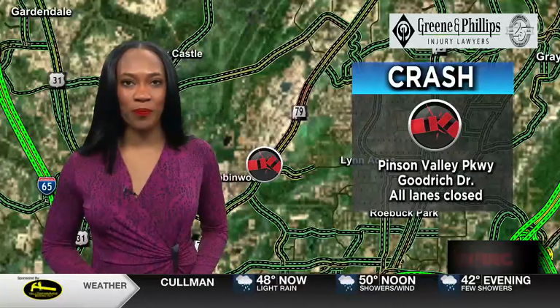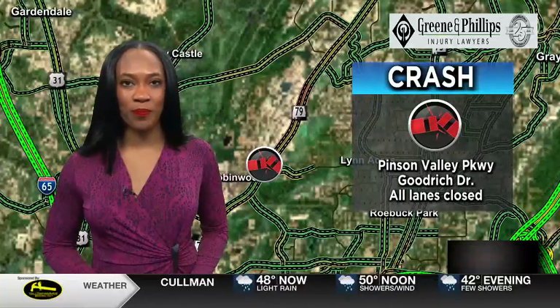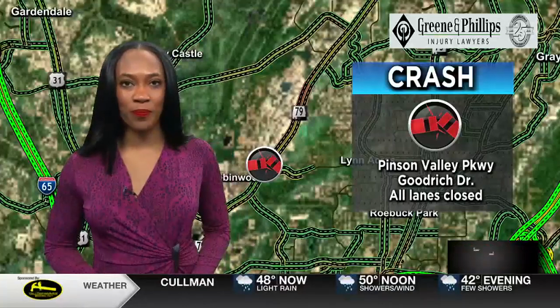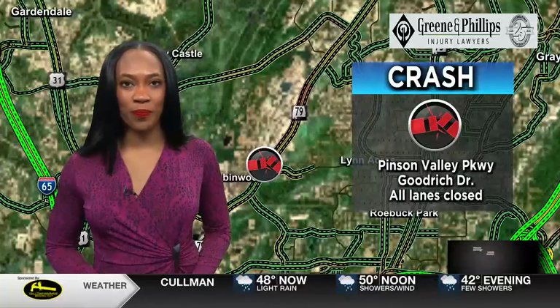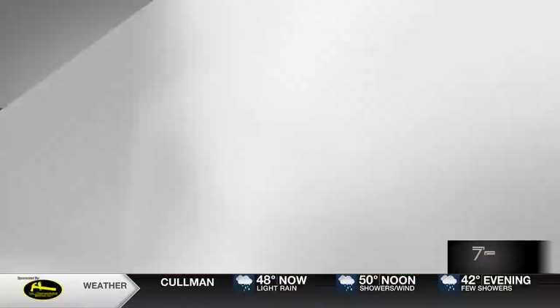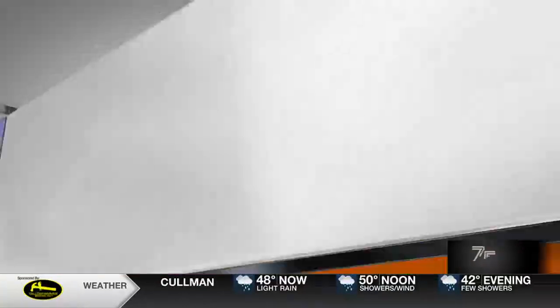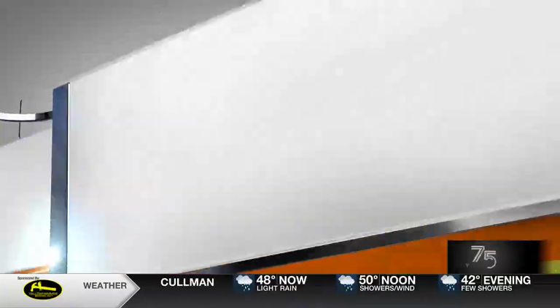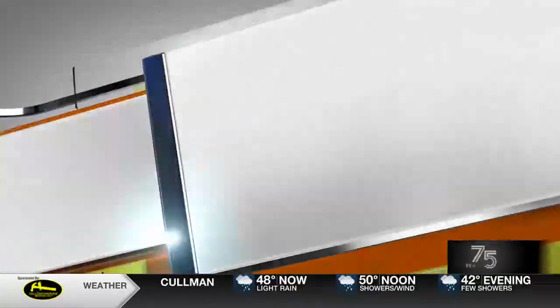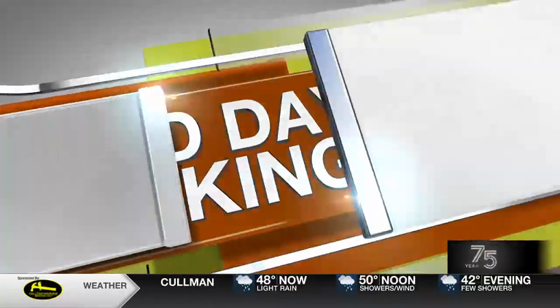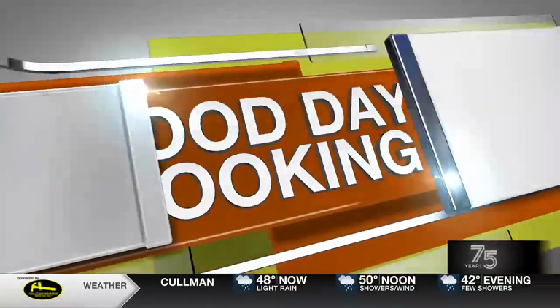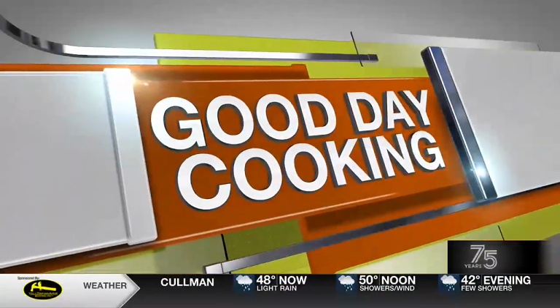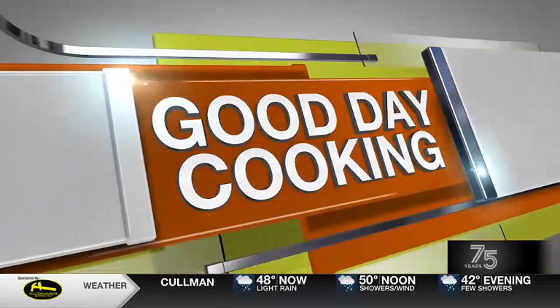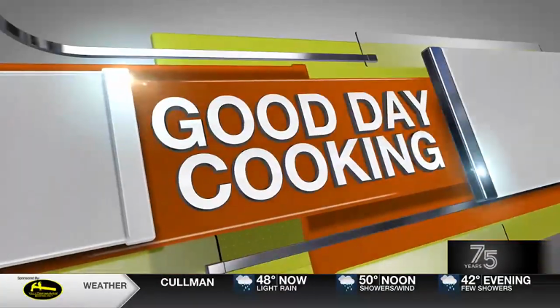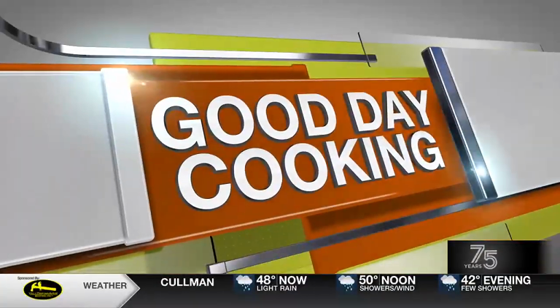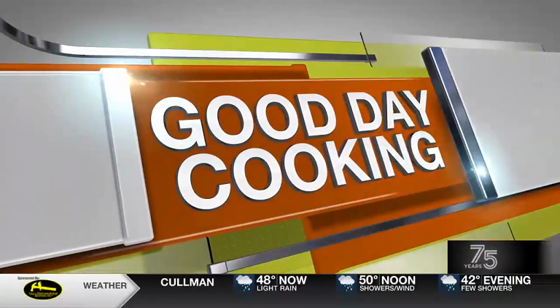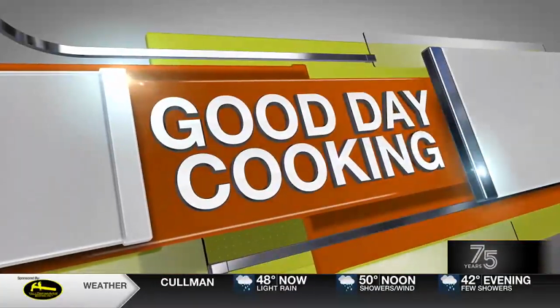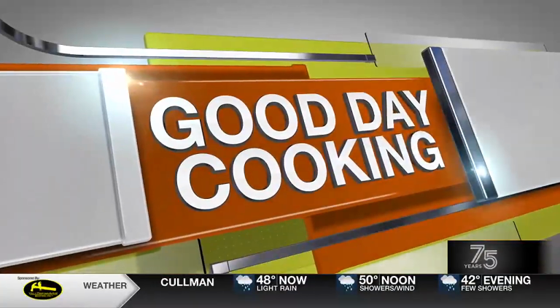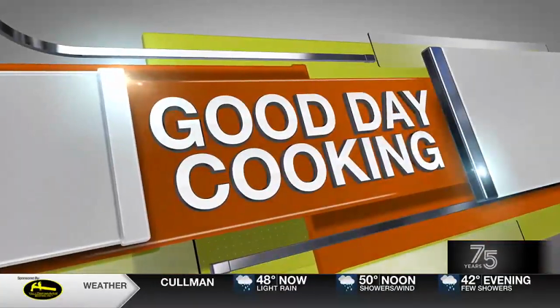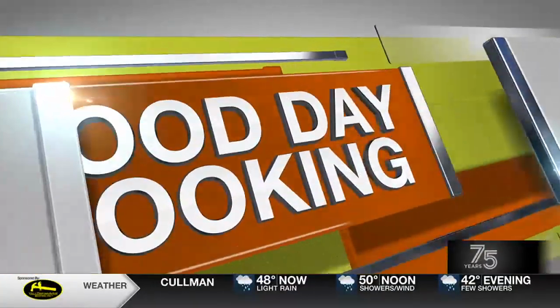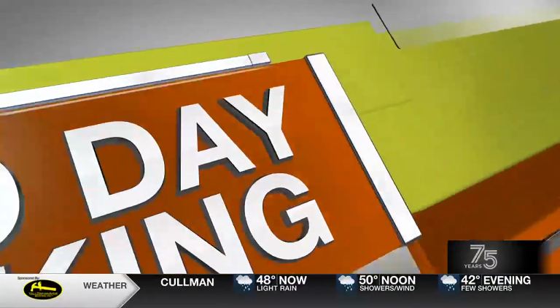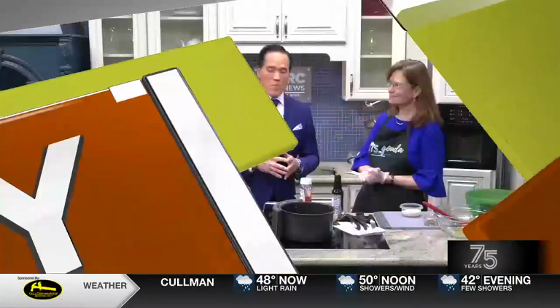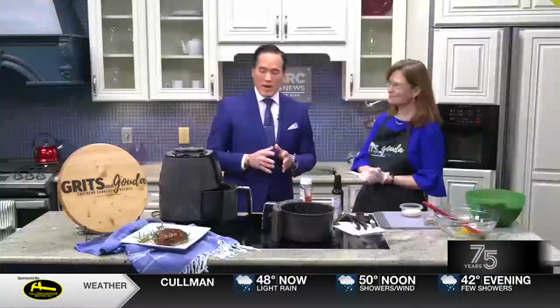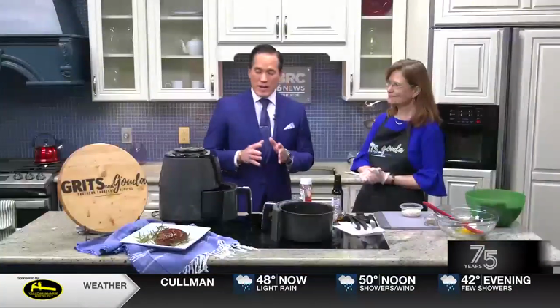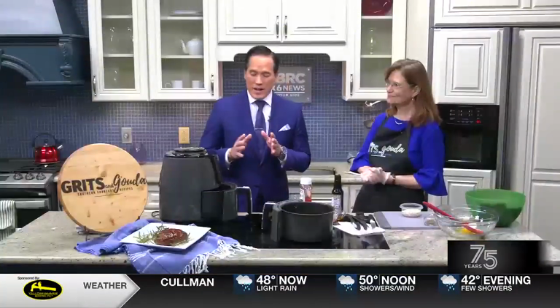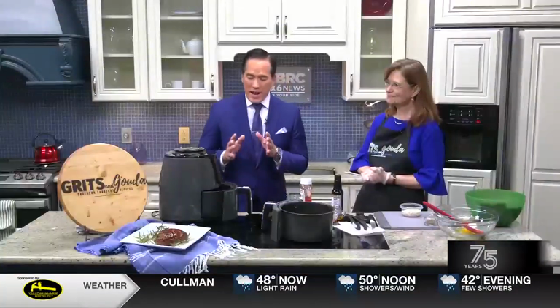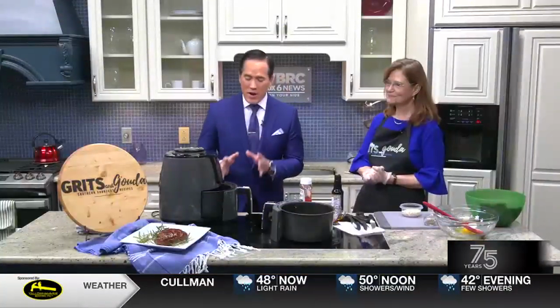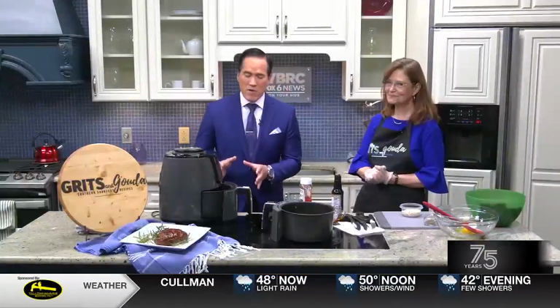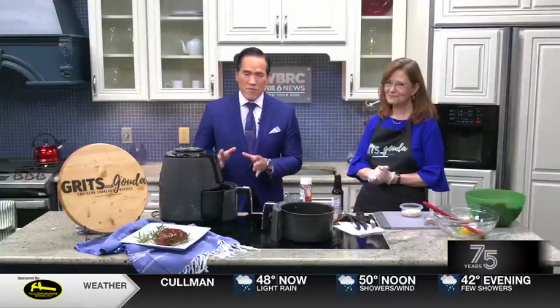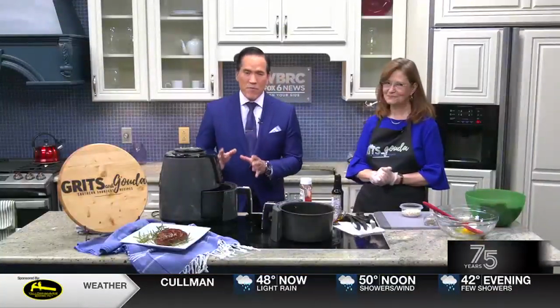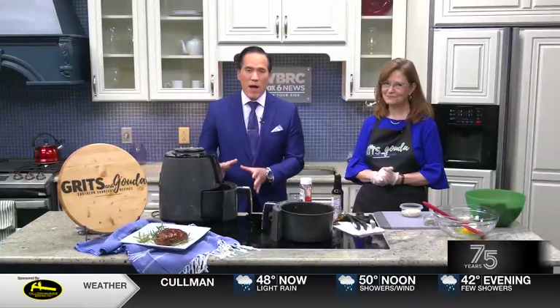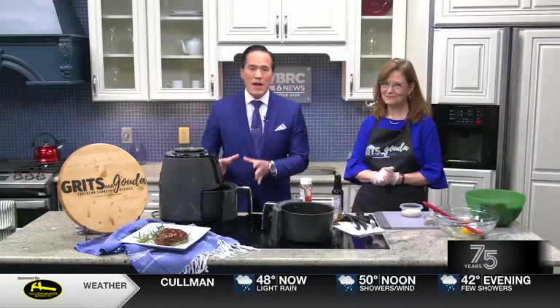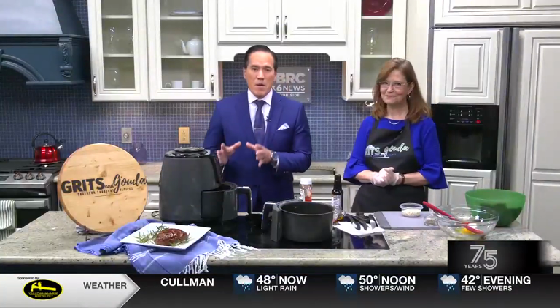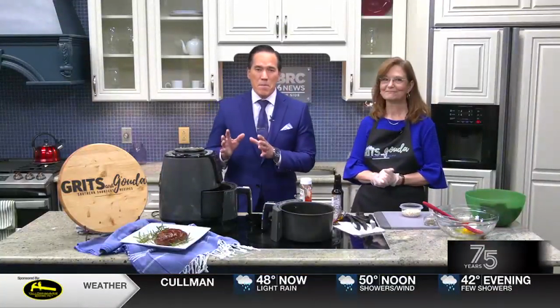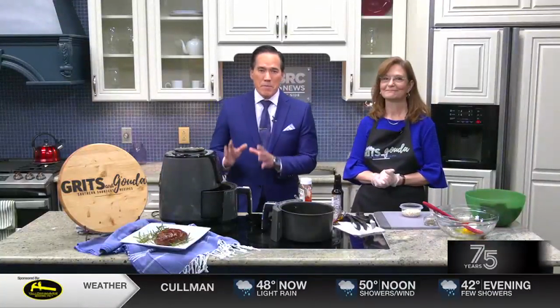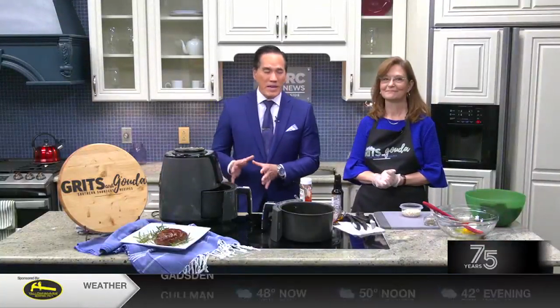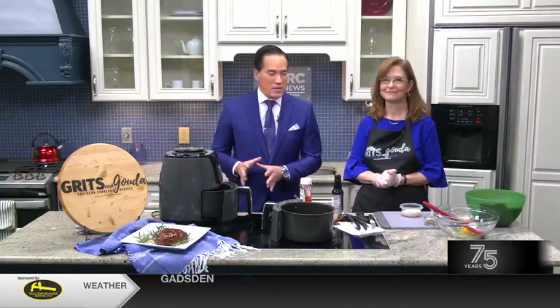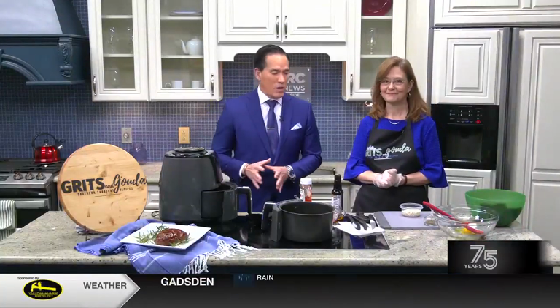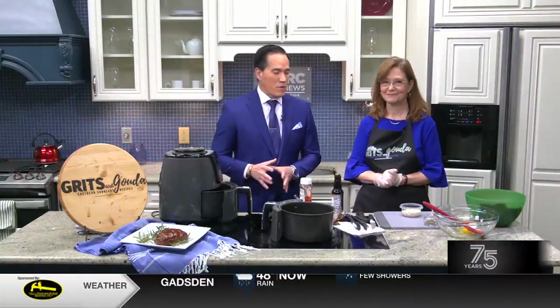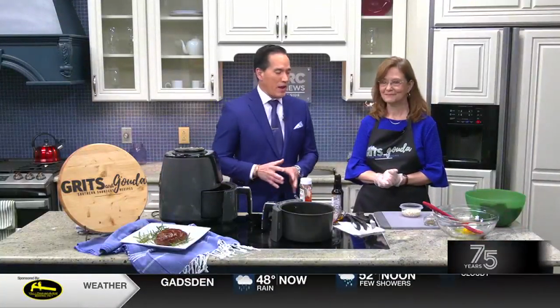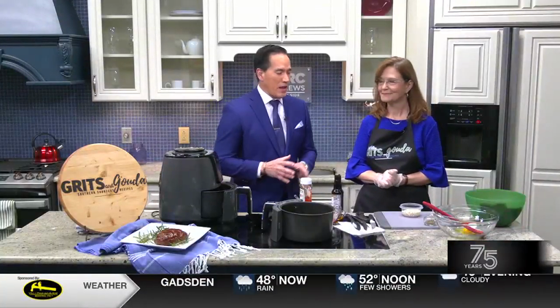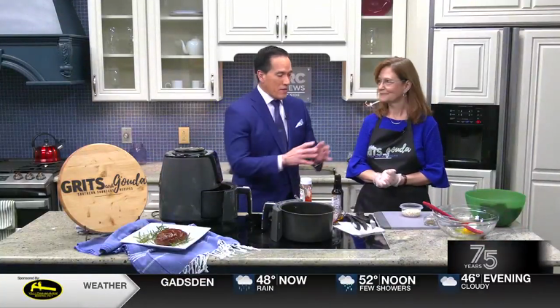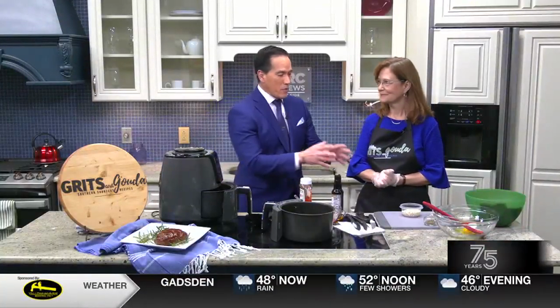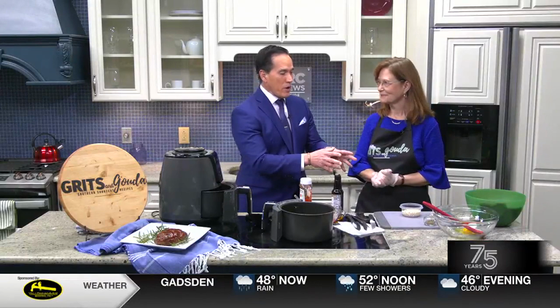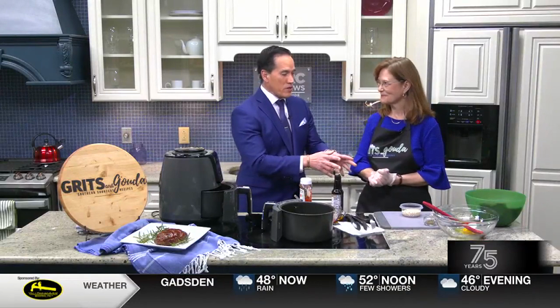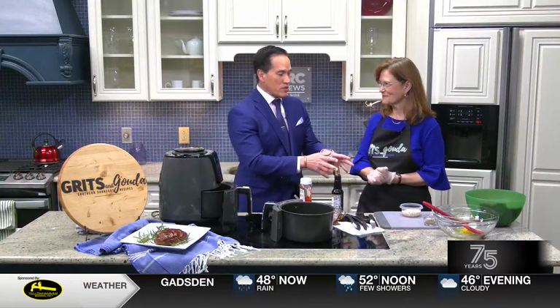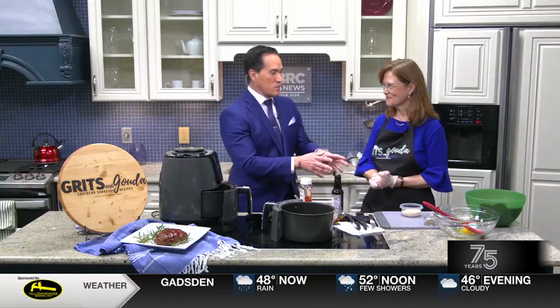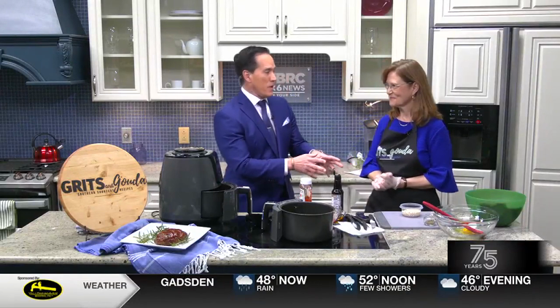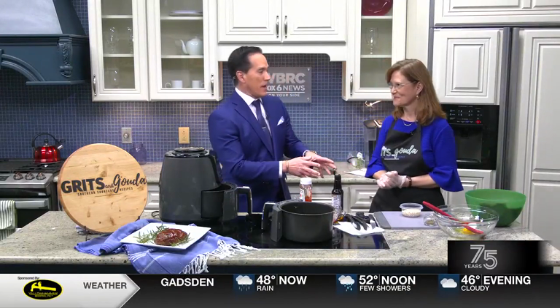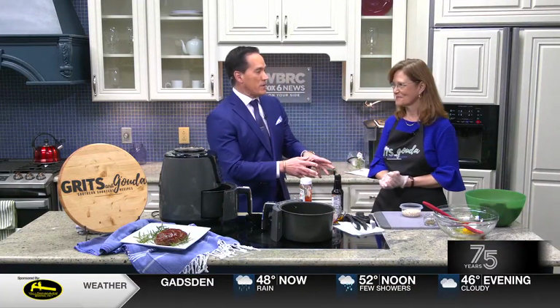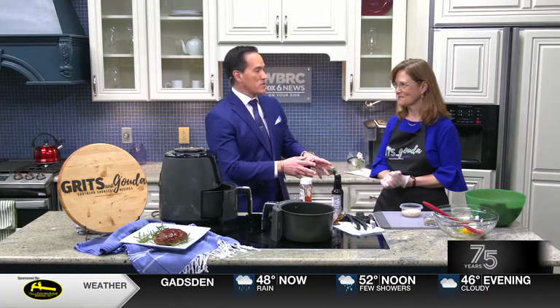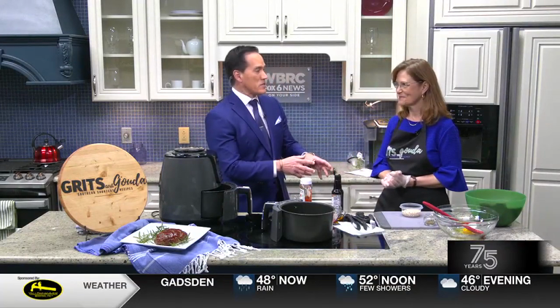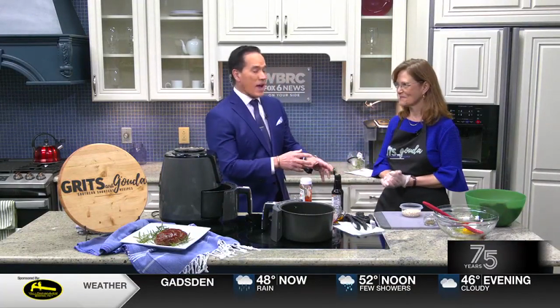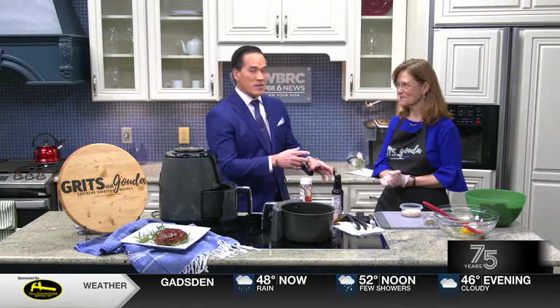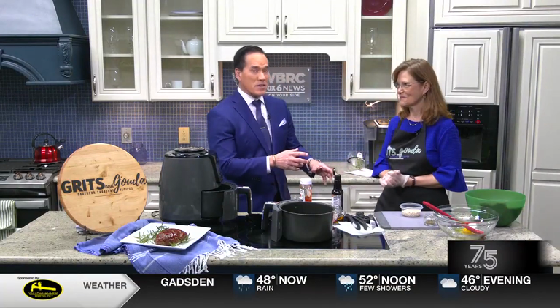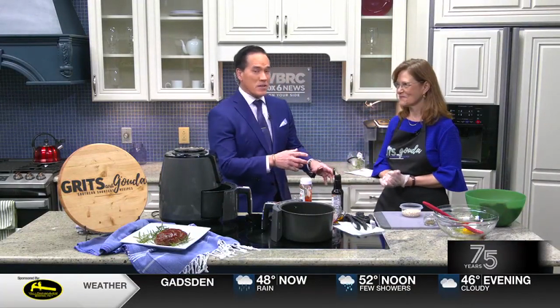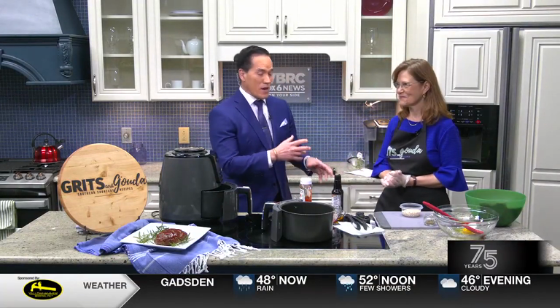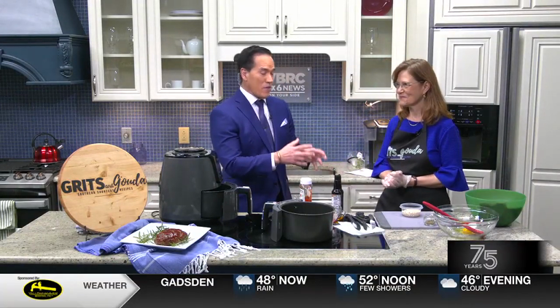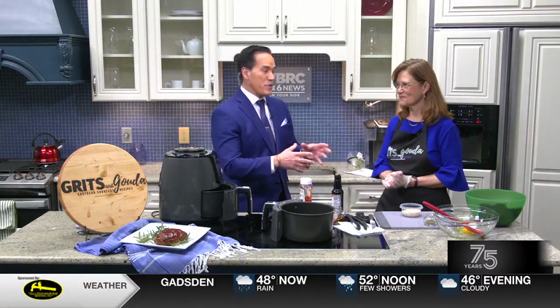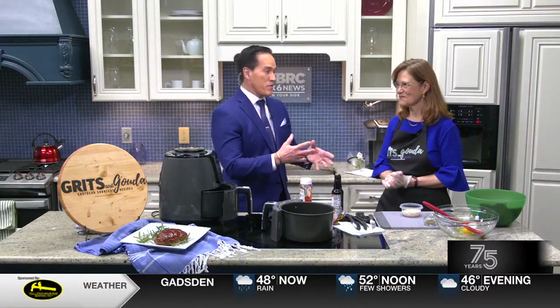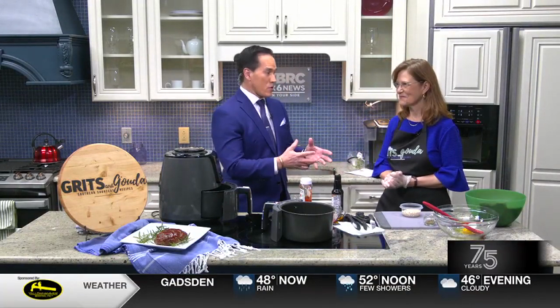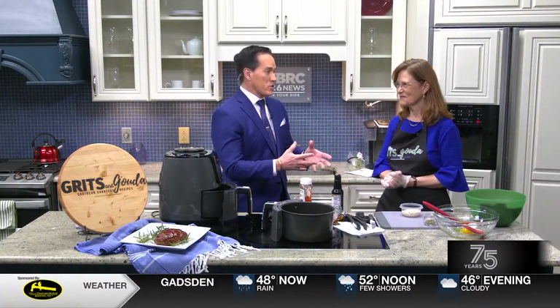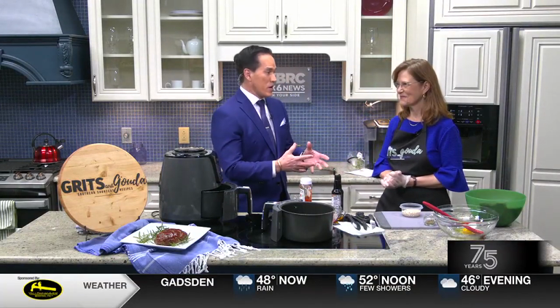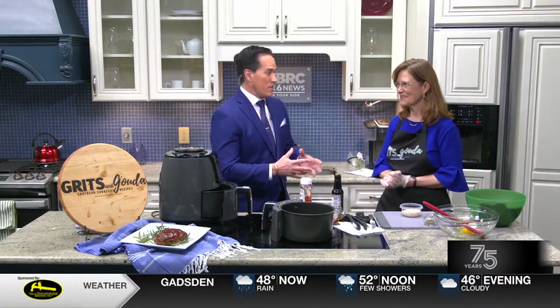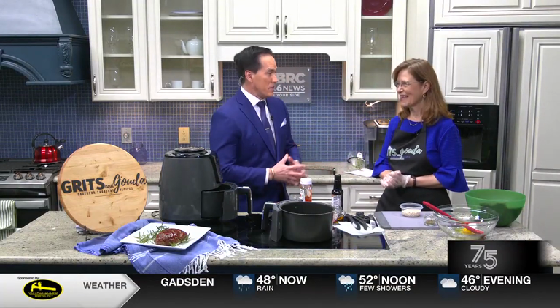Kathleen Phillips from Grits and Gouda here. We're making an air fryer meatloaf and I love the way this is made because there's actually a little healthier version of it.